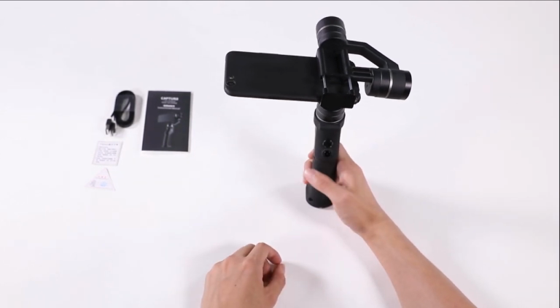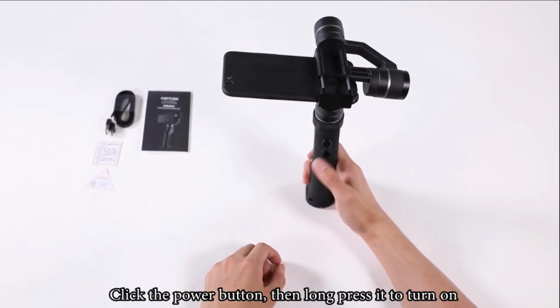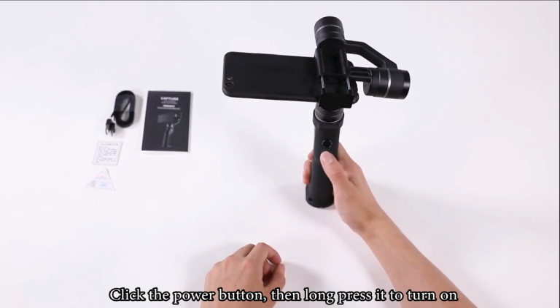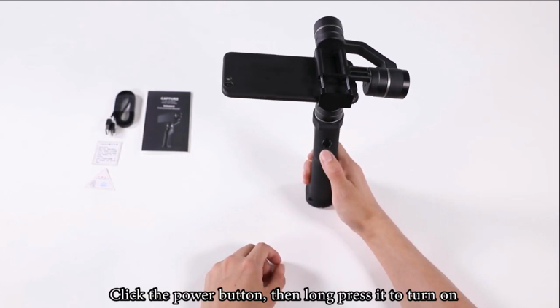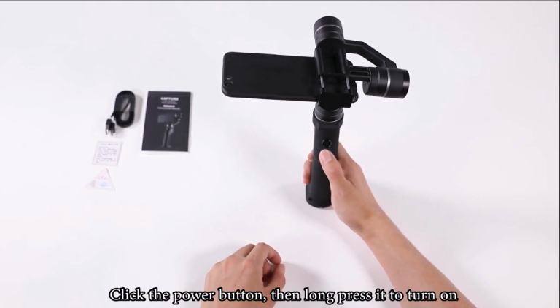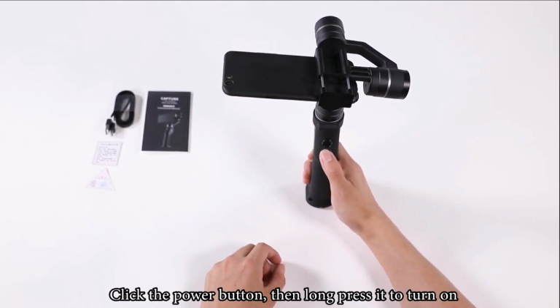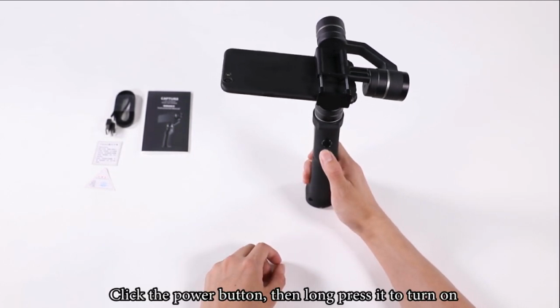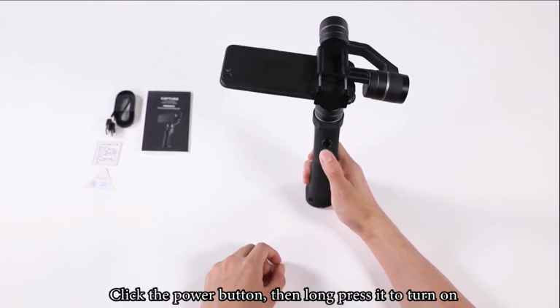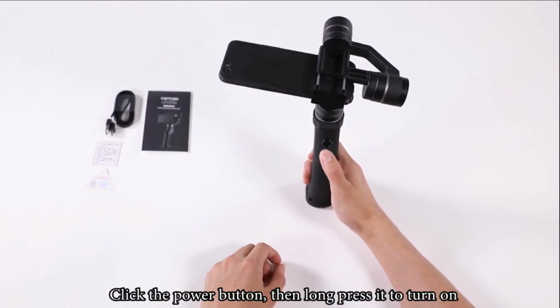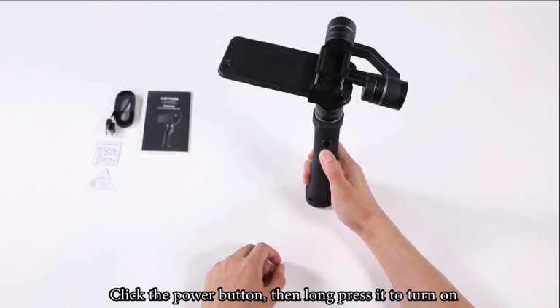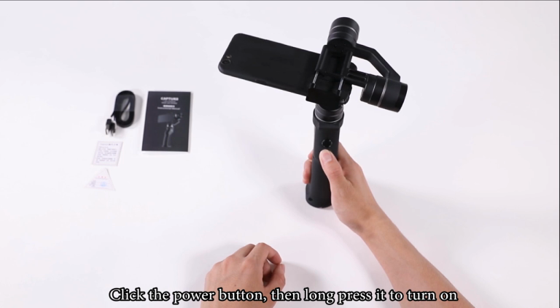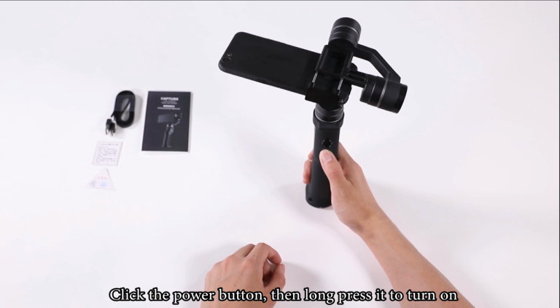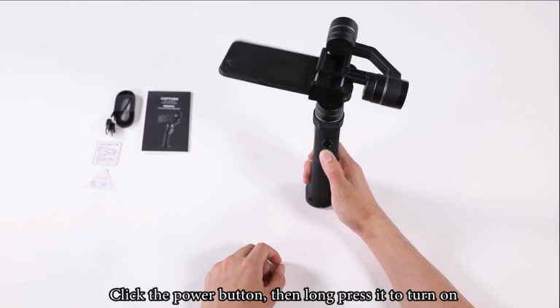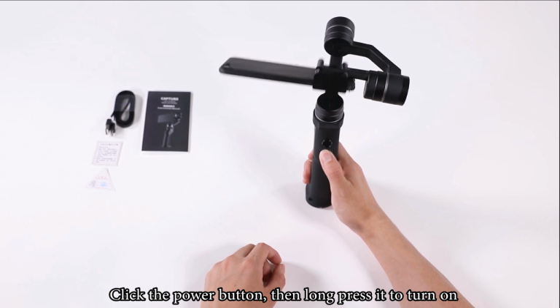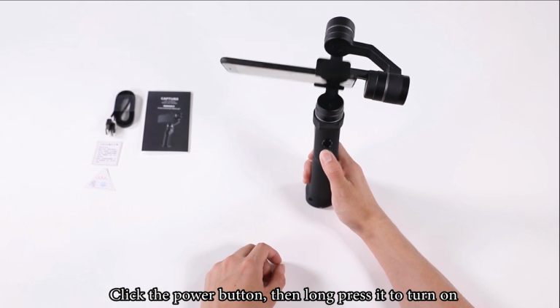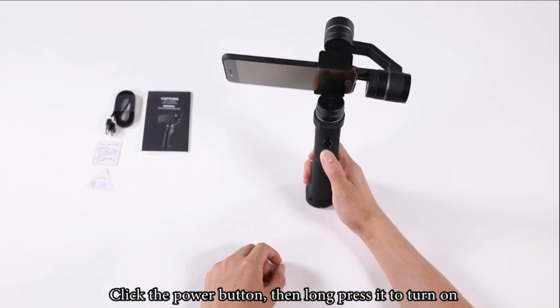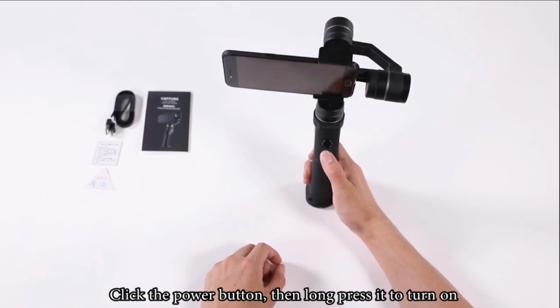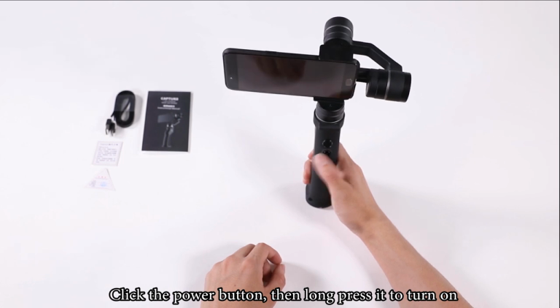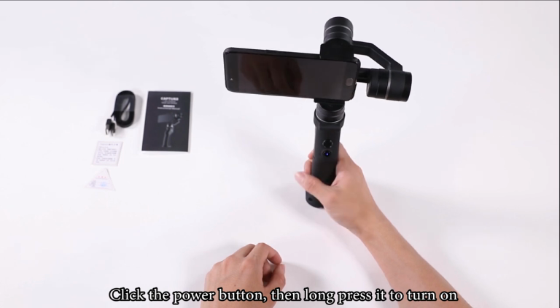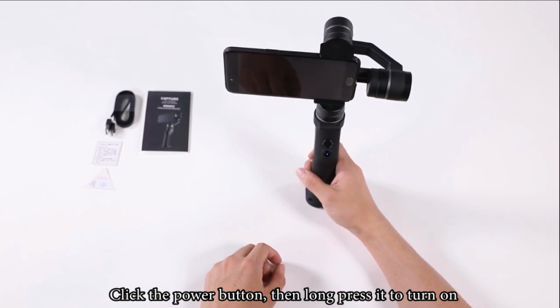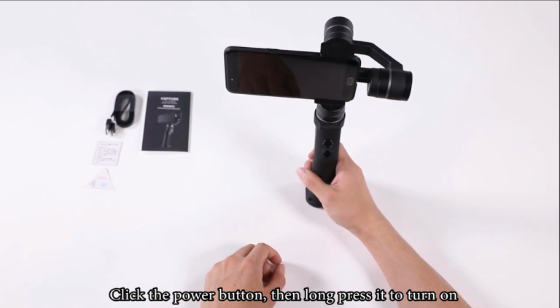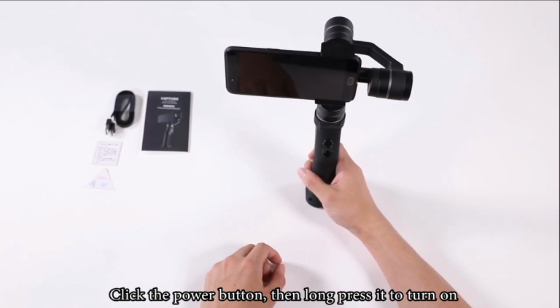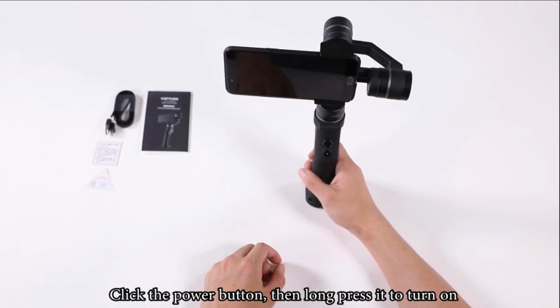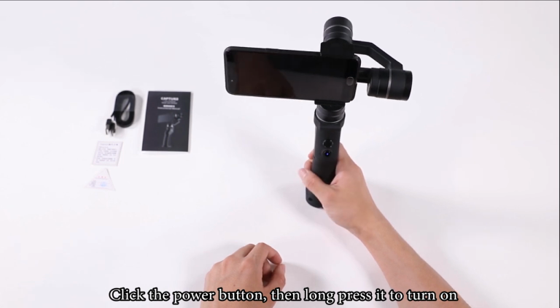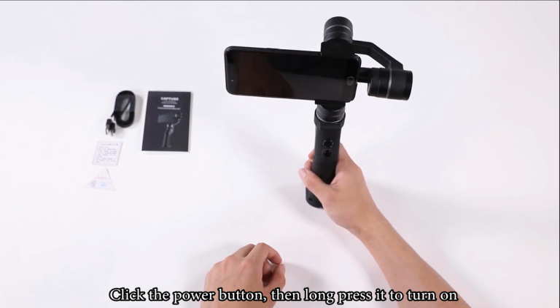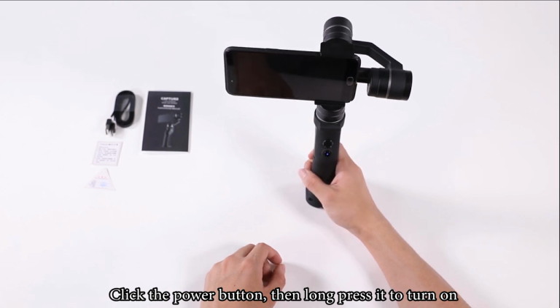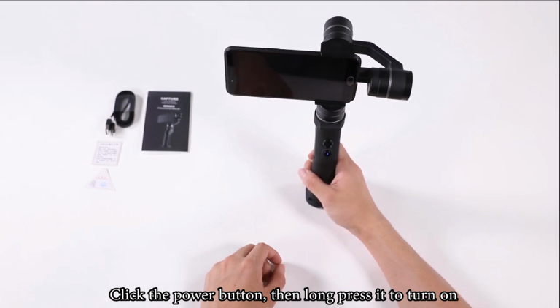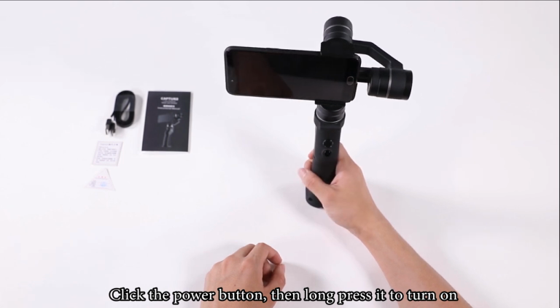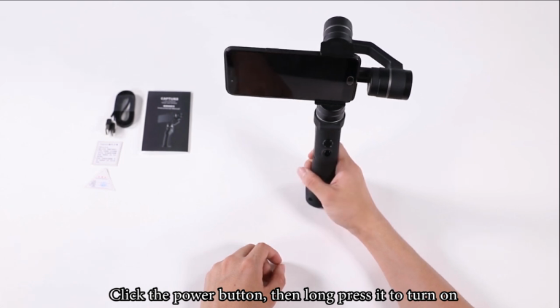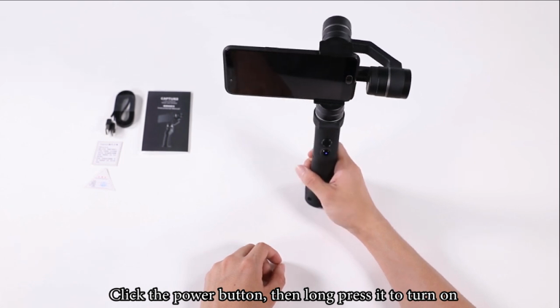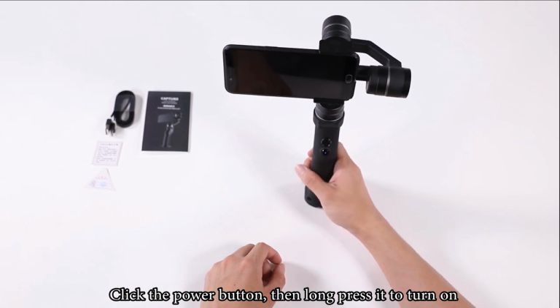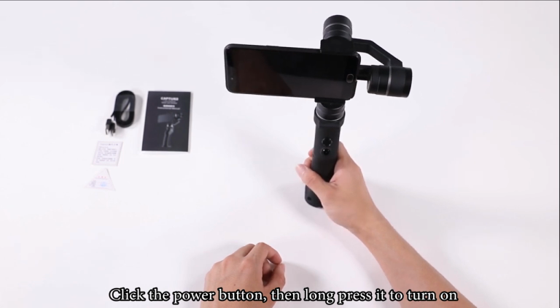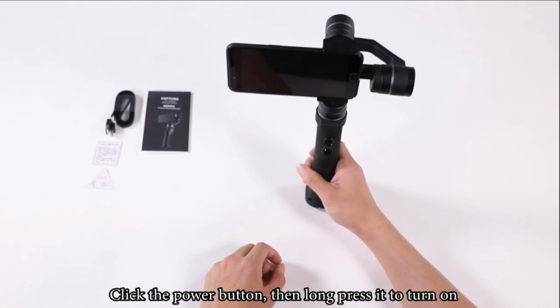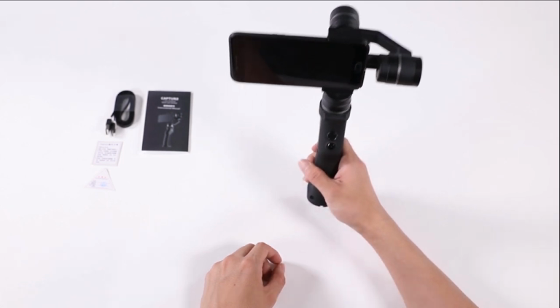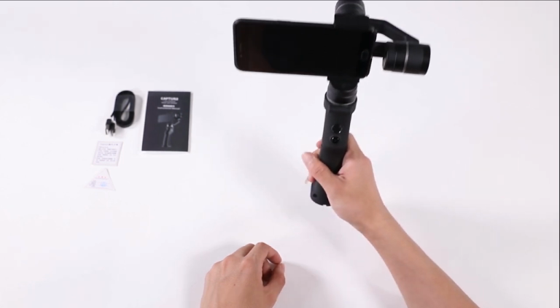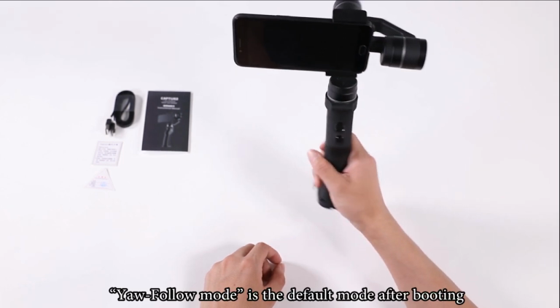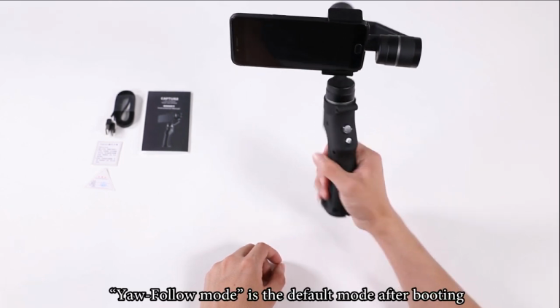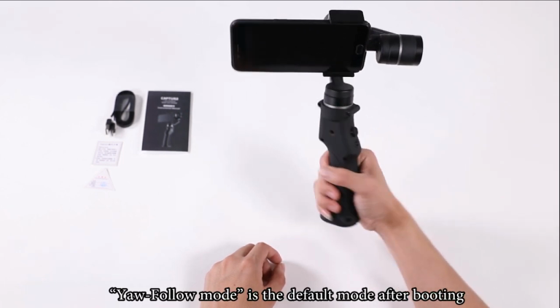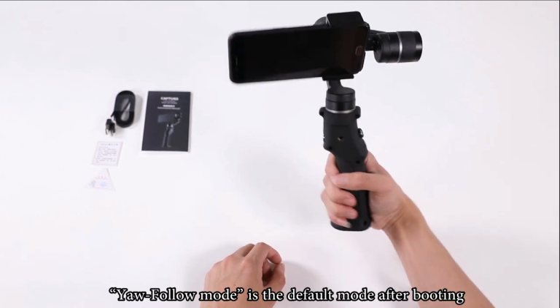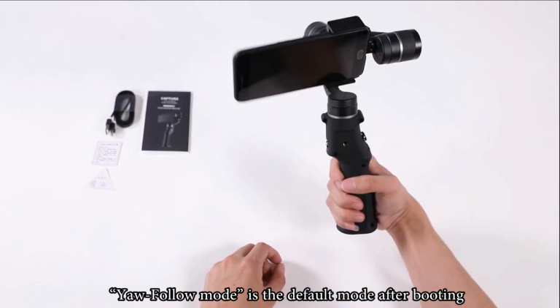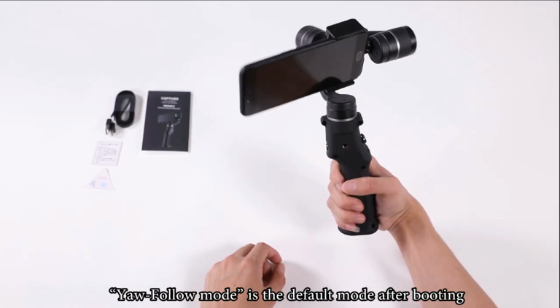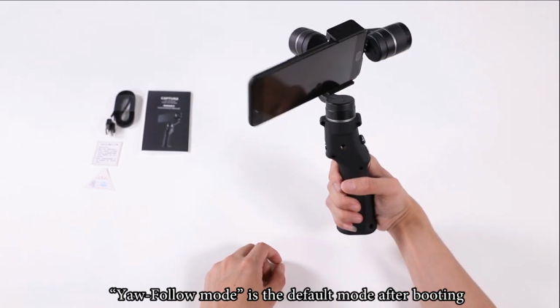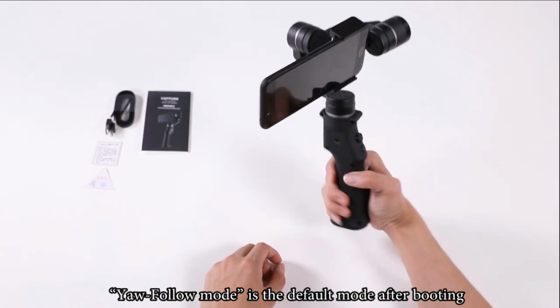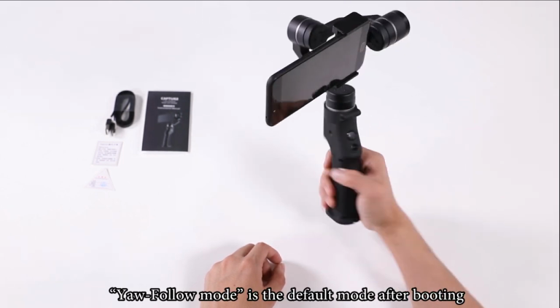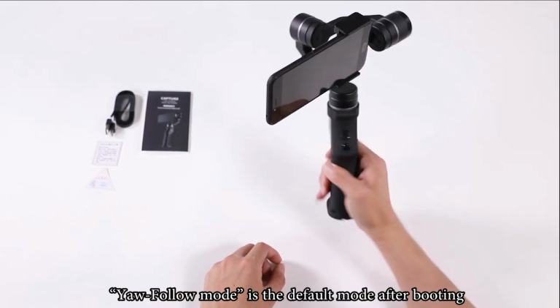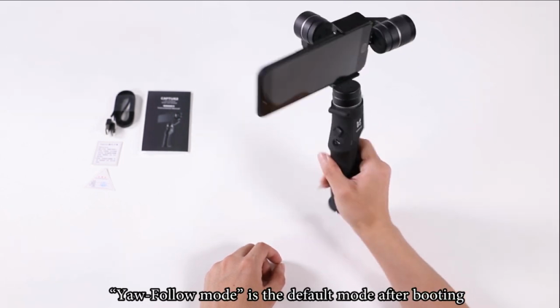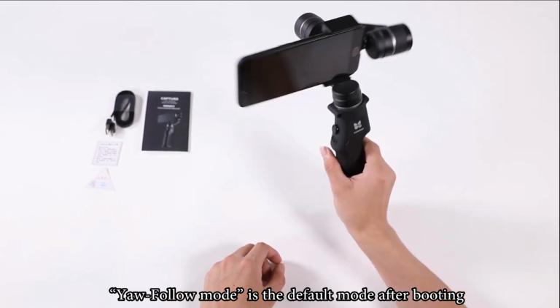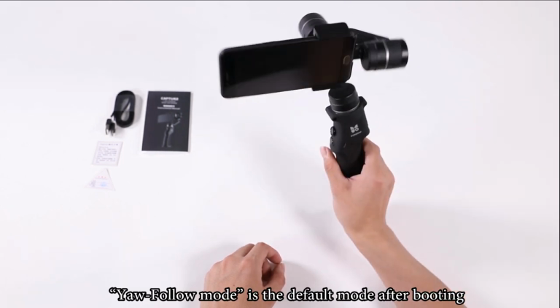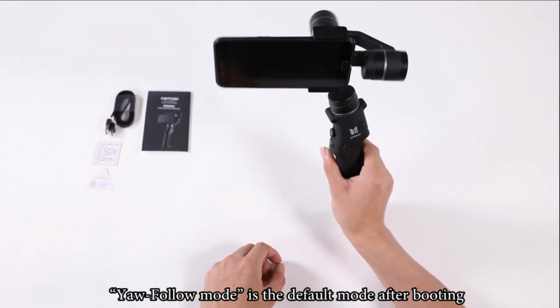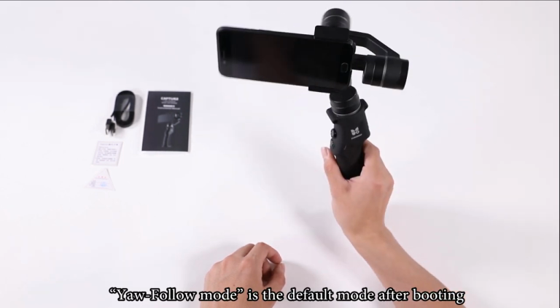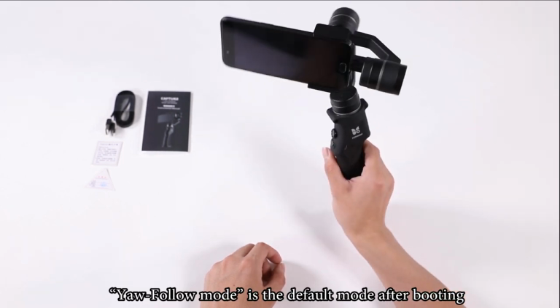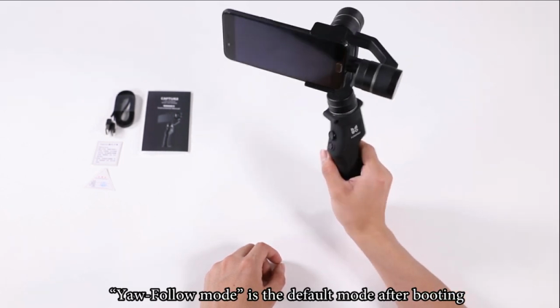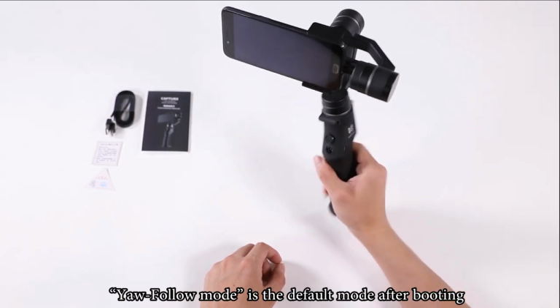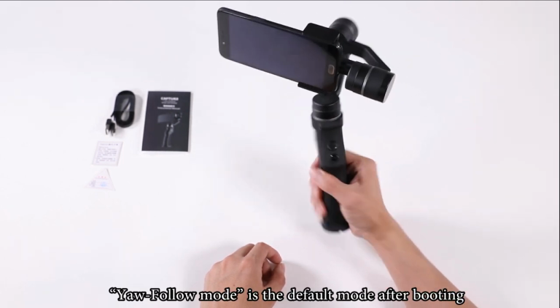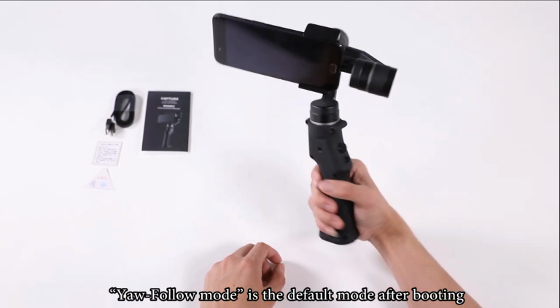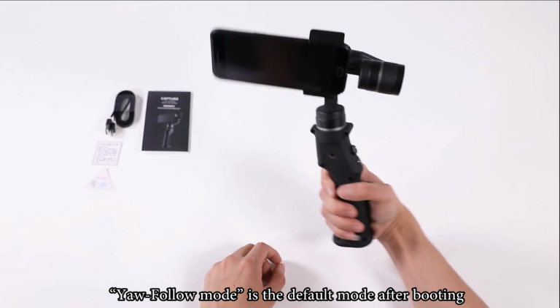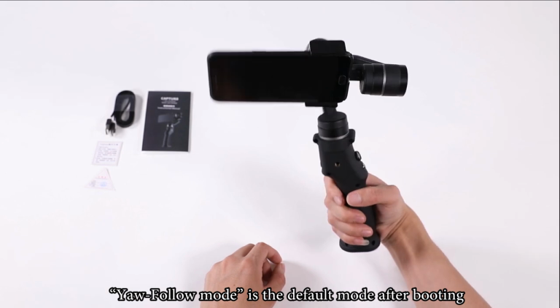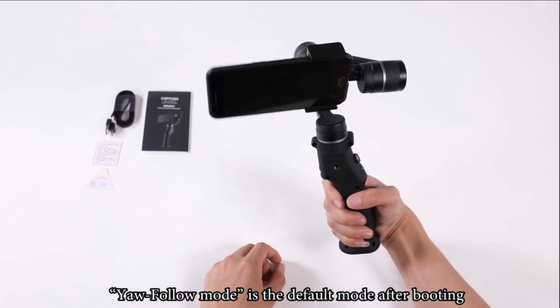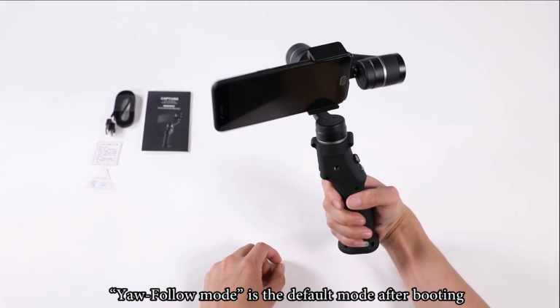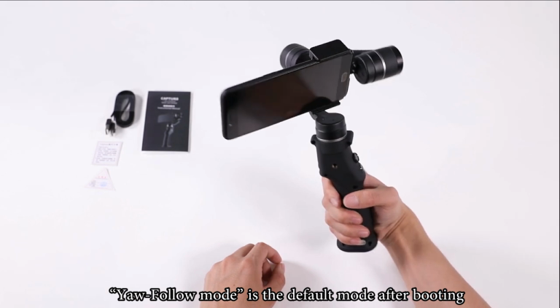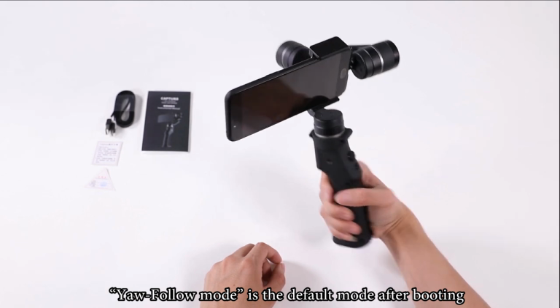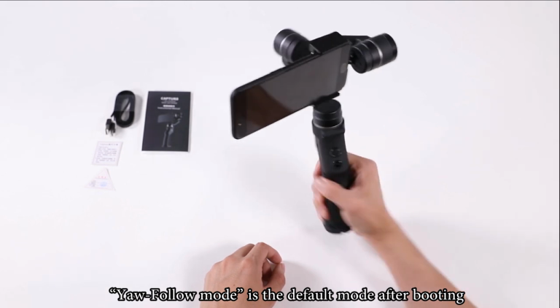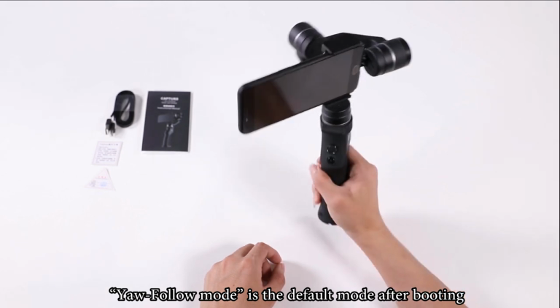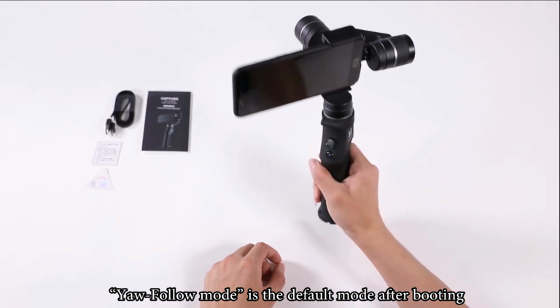Click the power button, then long press it to turn on. Follow mode is the default mode after booting.